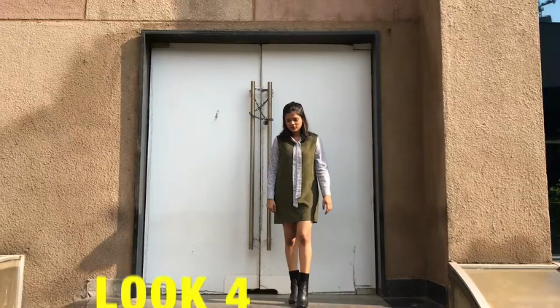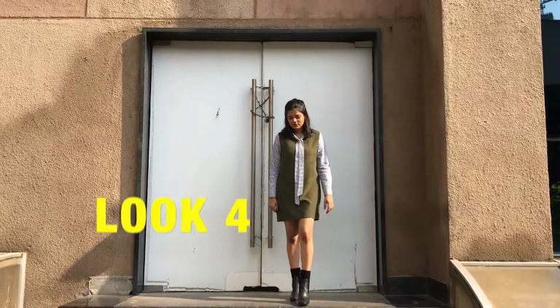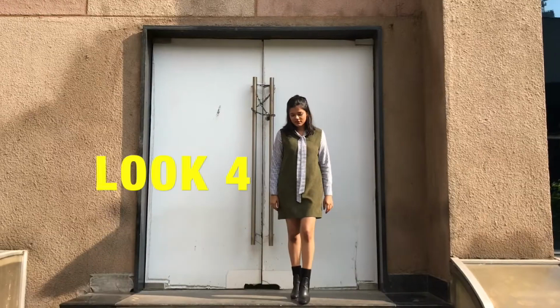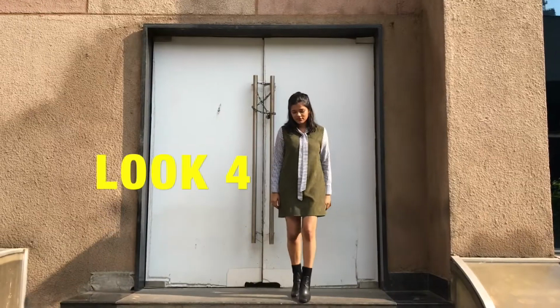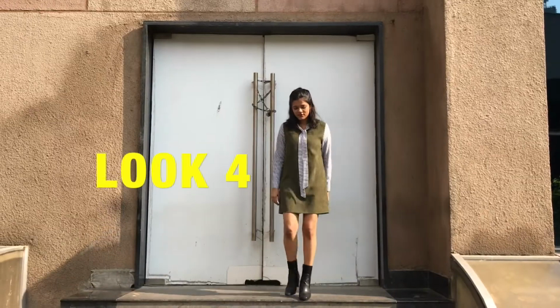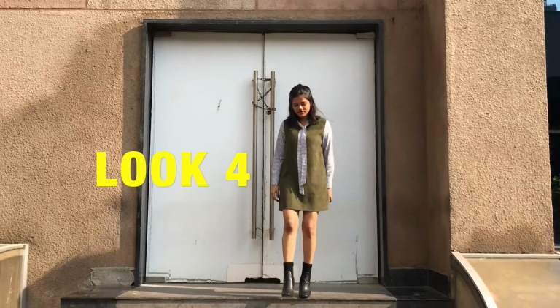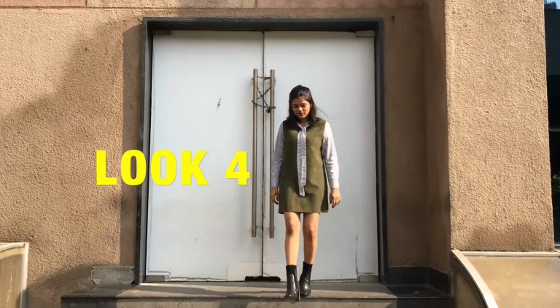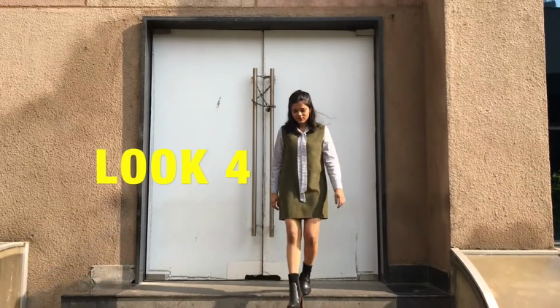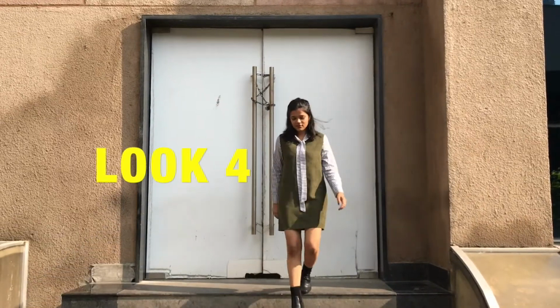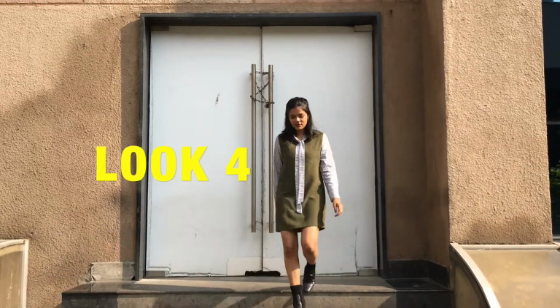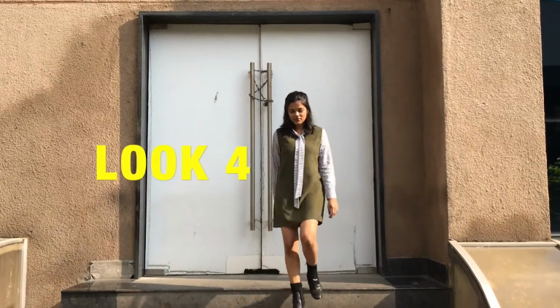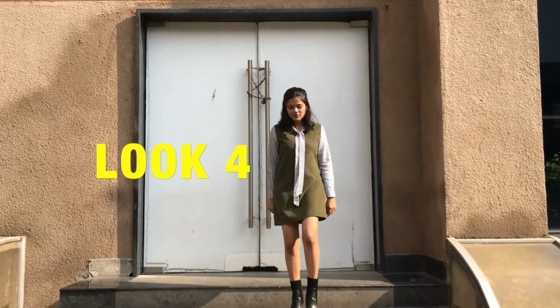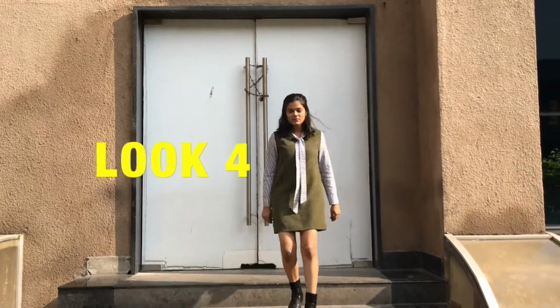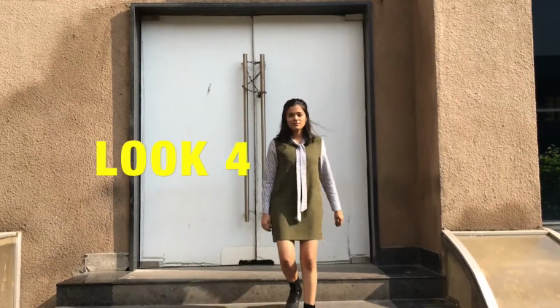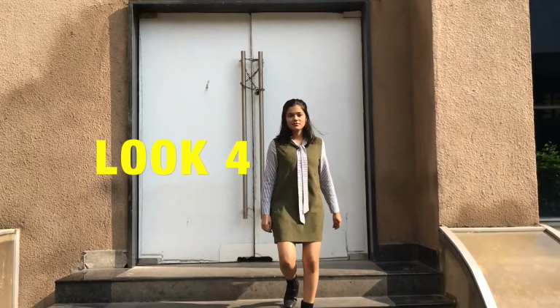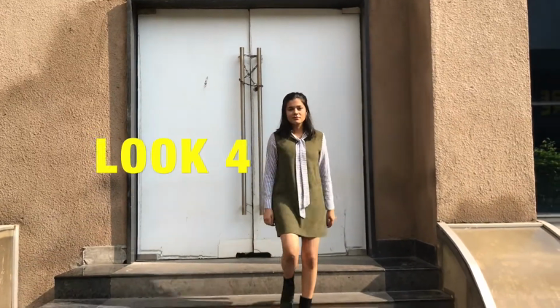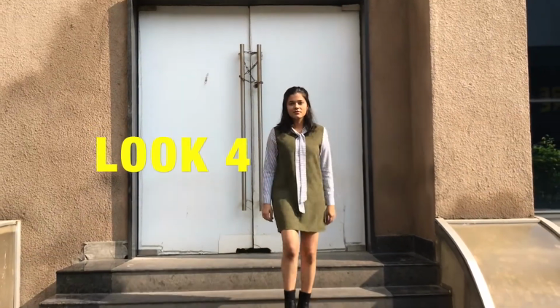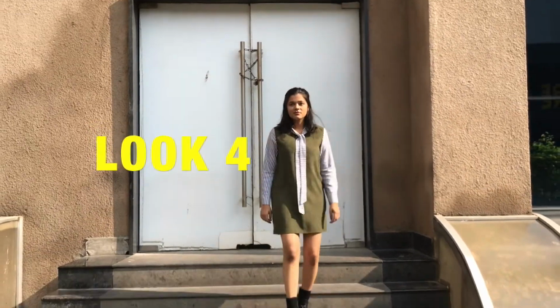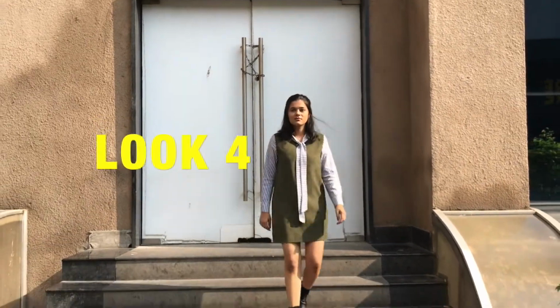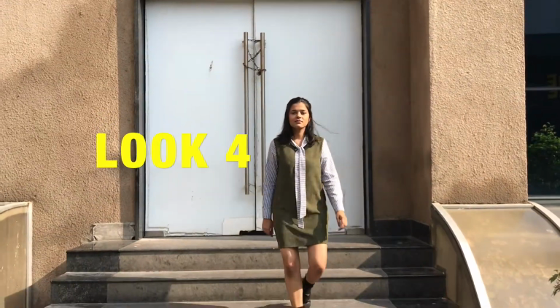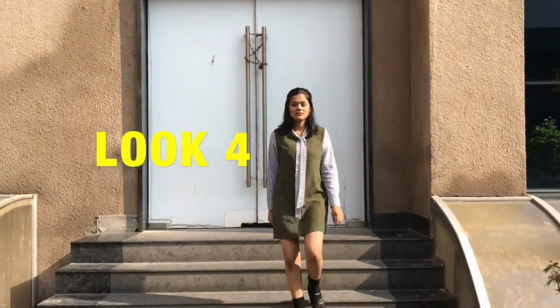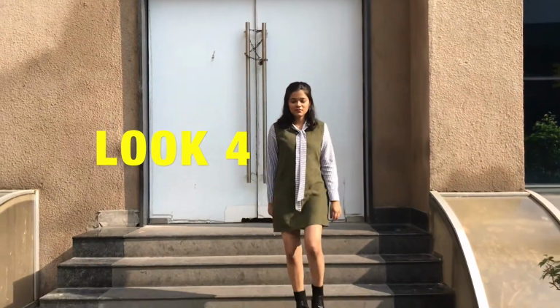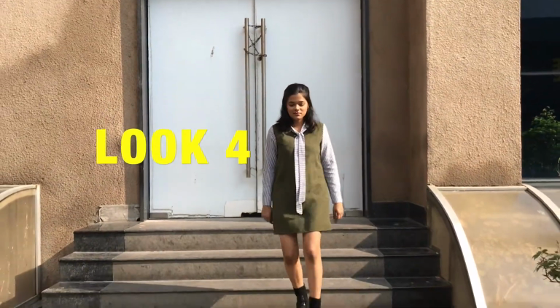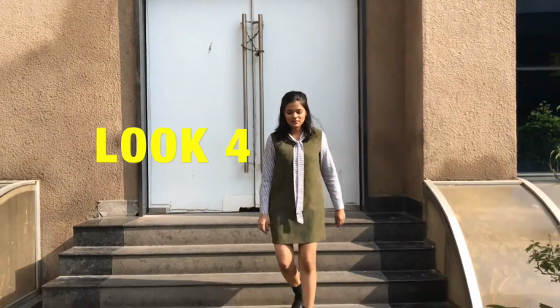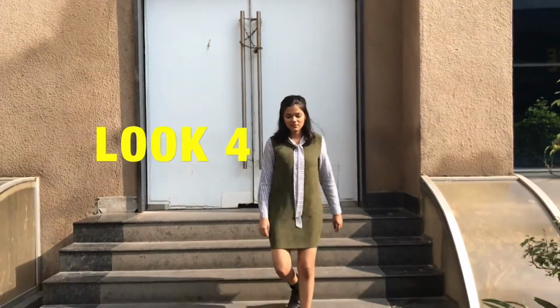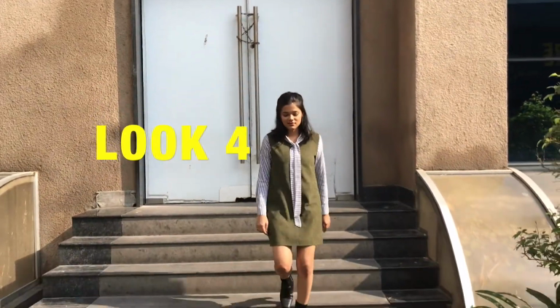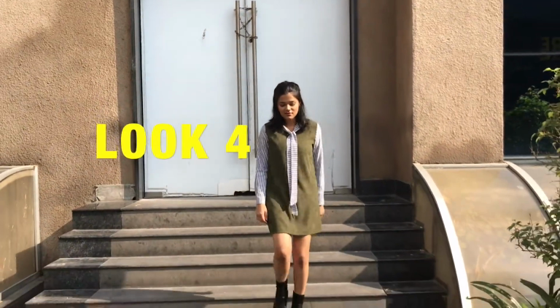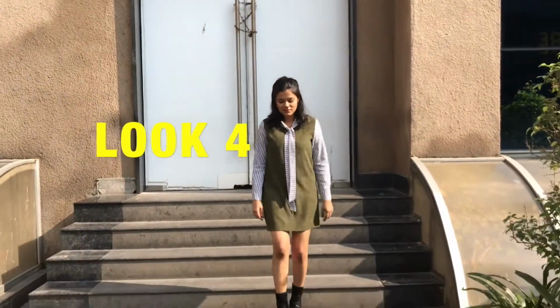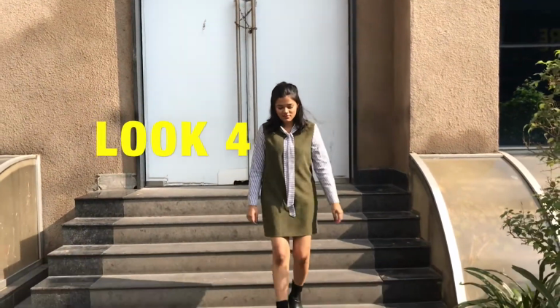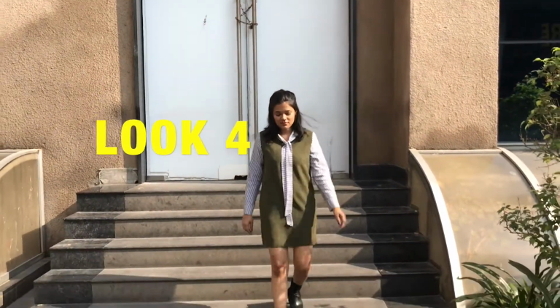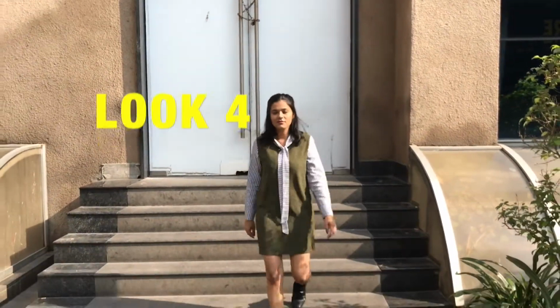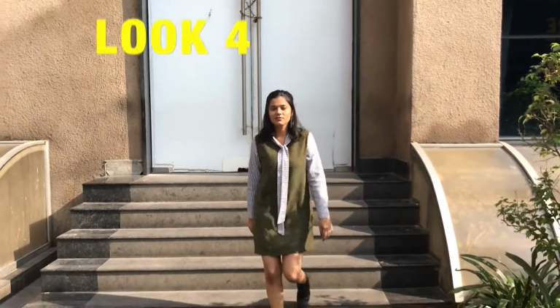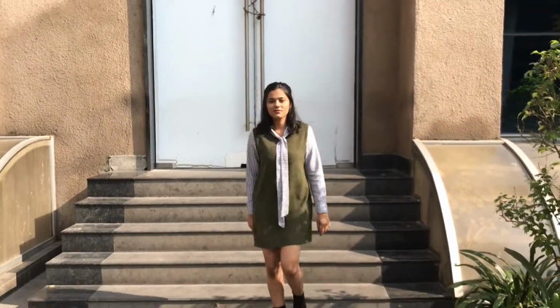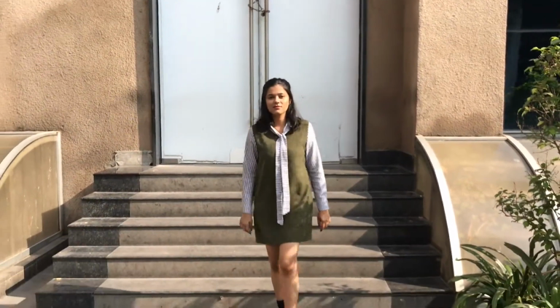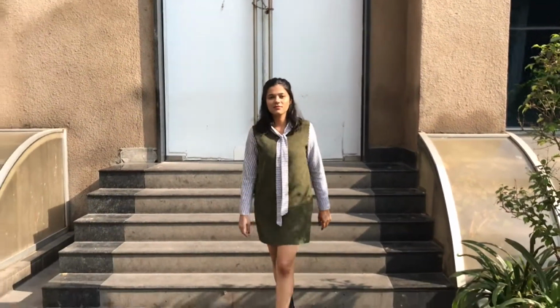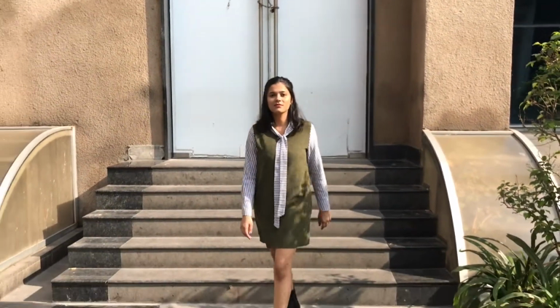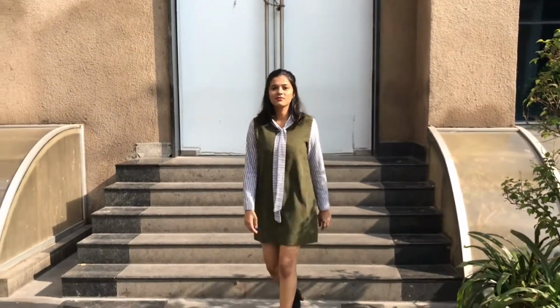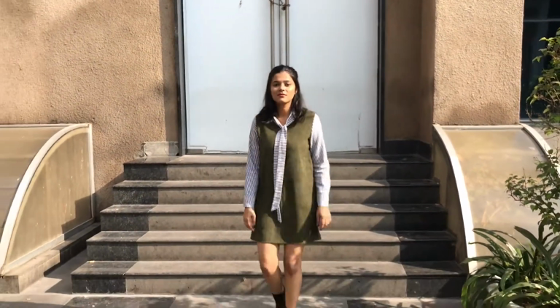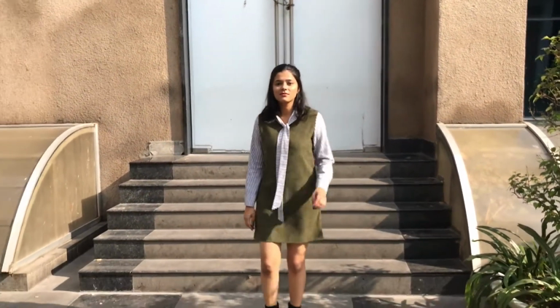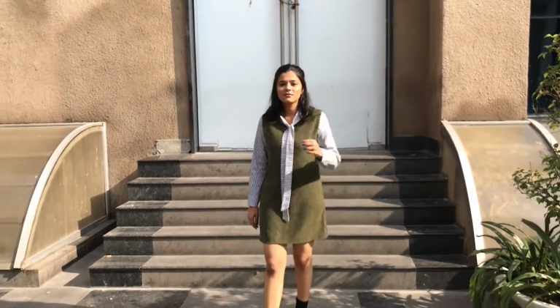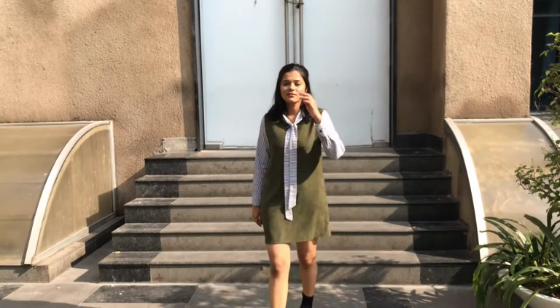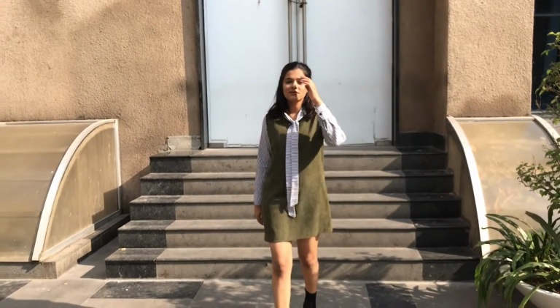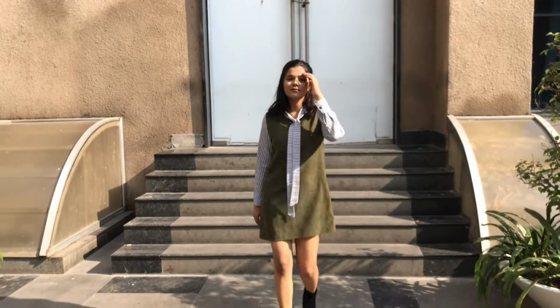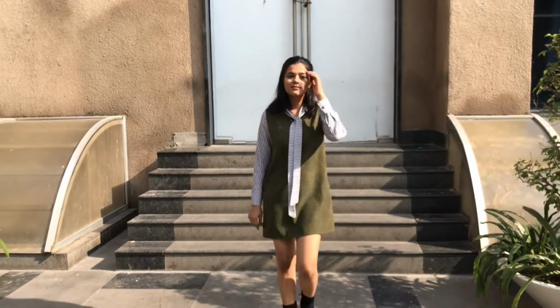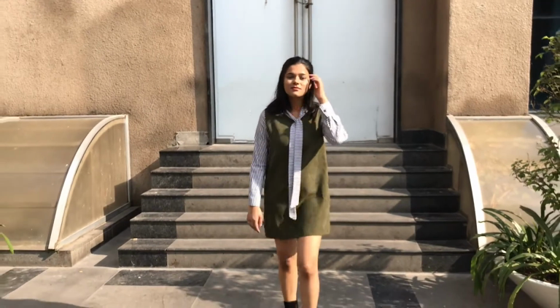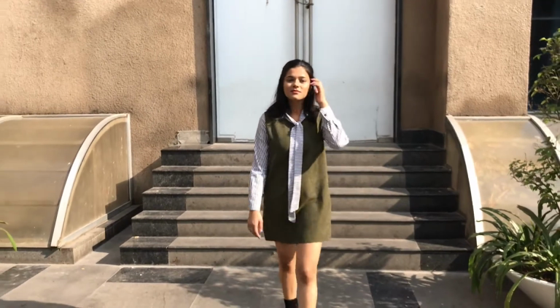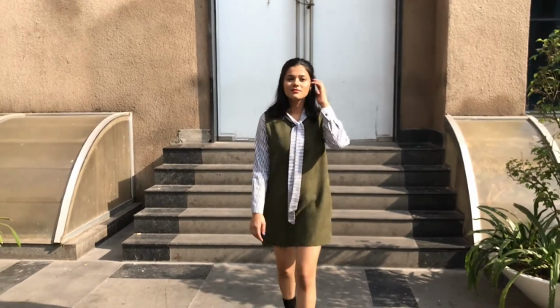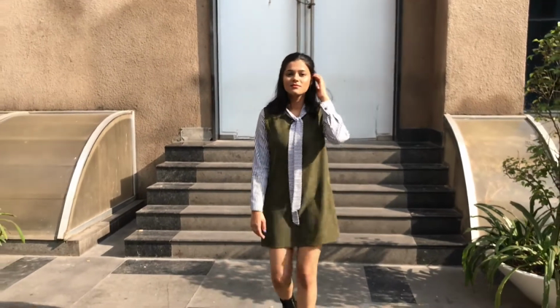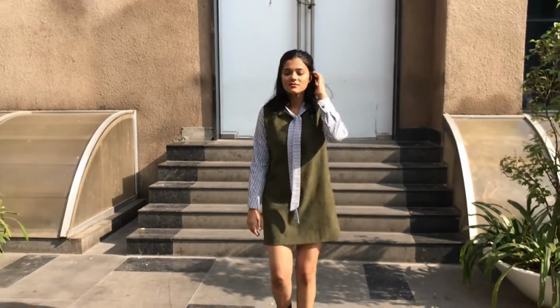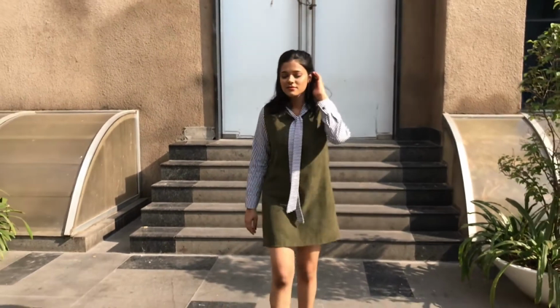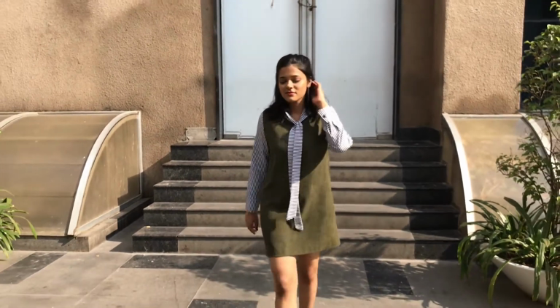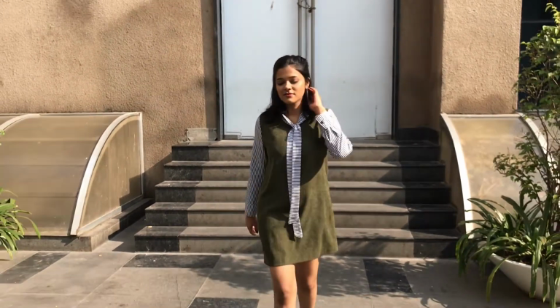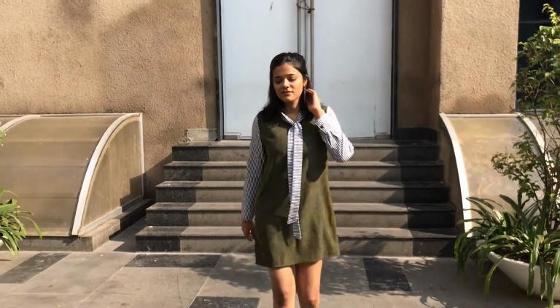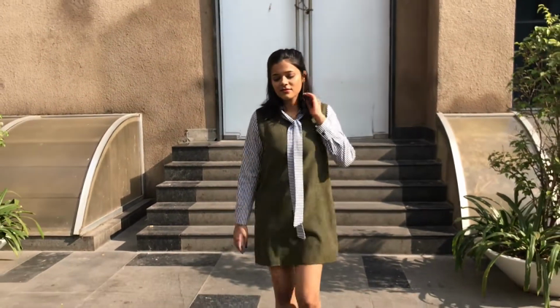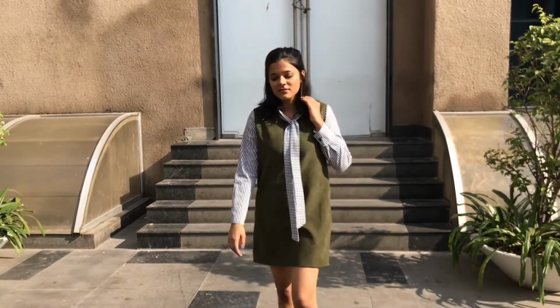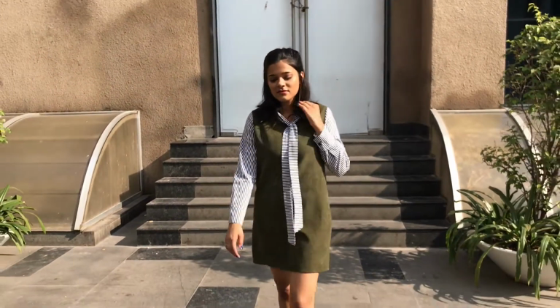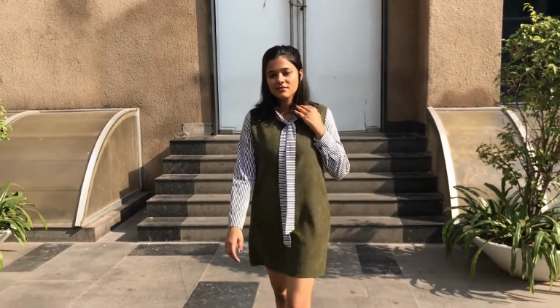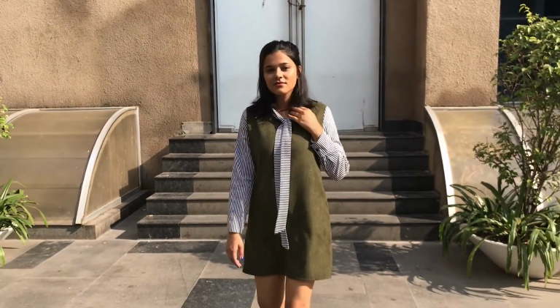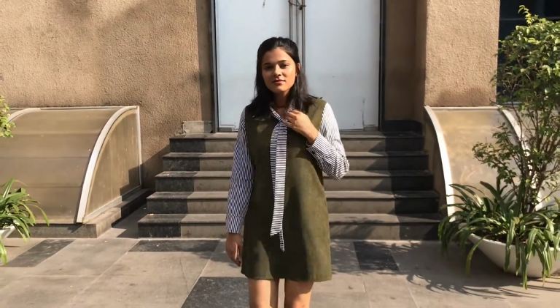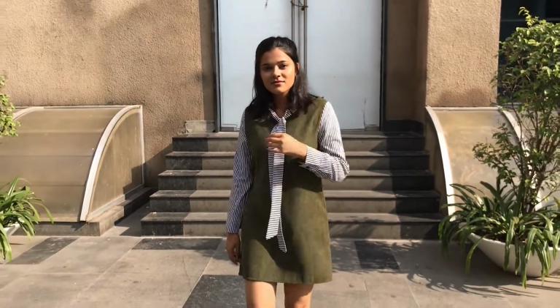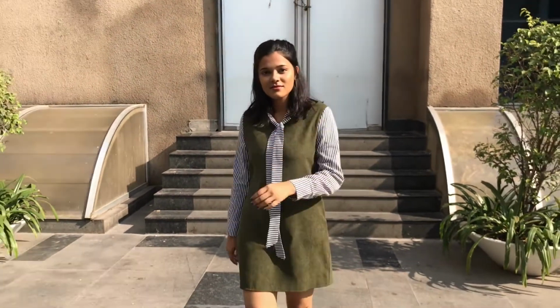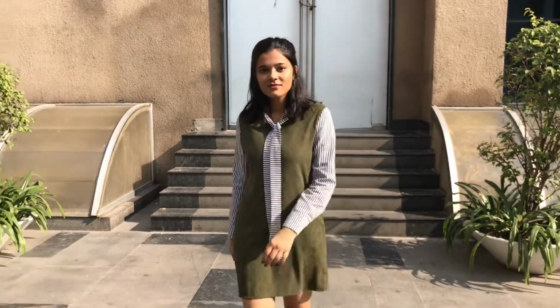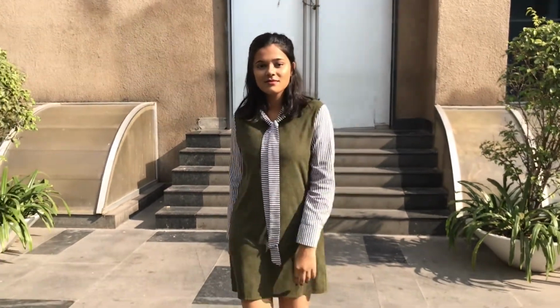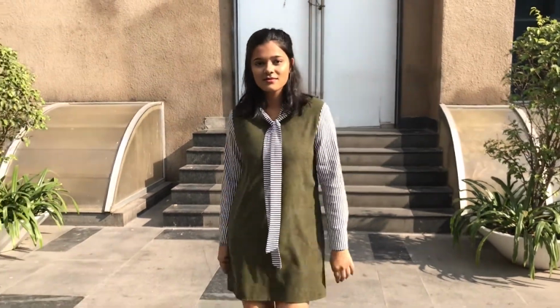The fourth look is super simple. I'm wearing this olive green shirt dress with these black high boots.